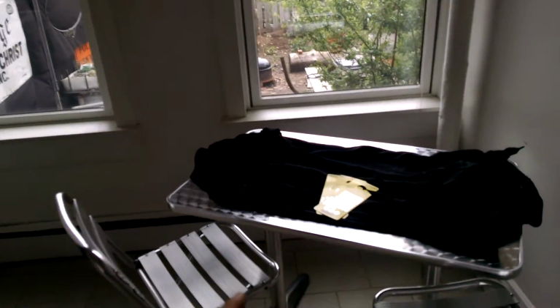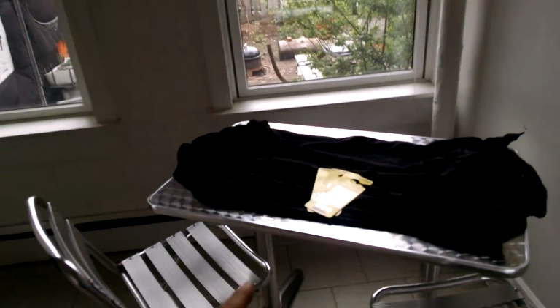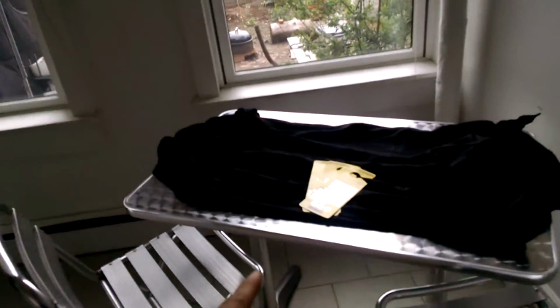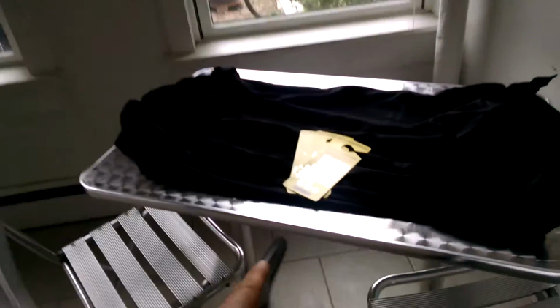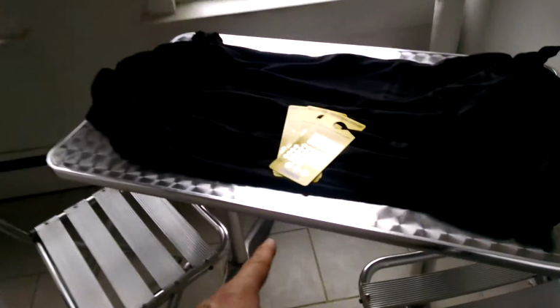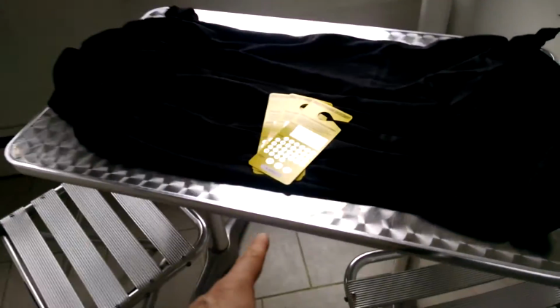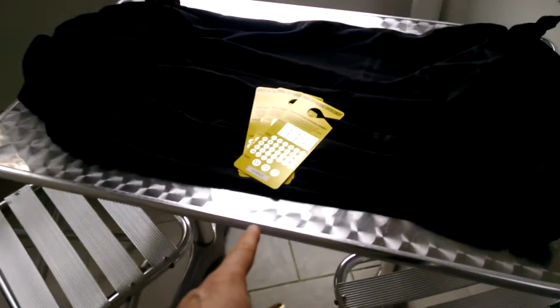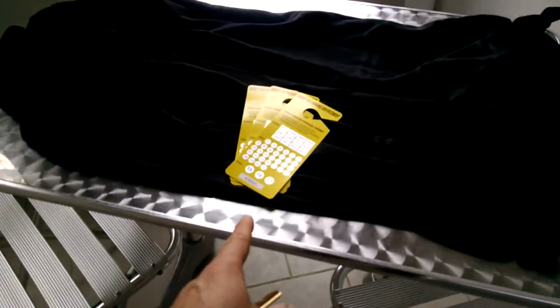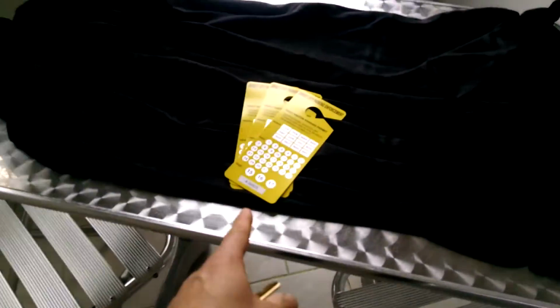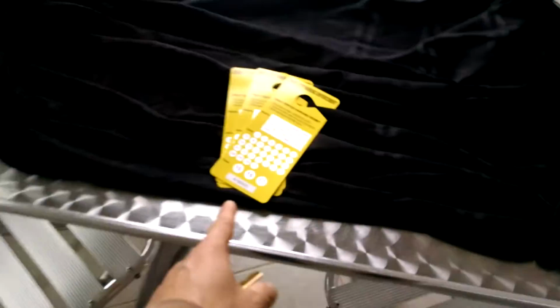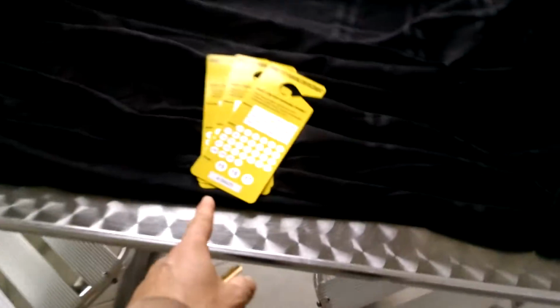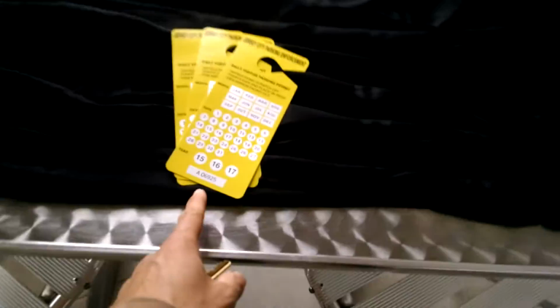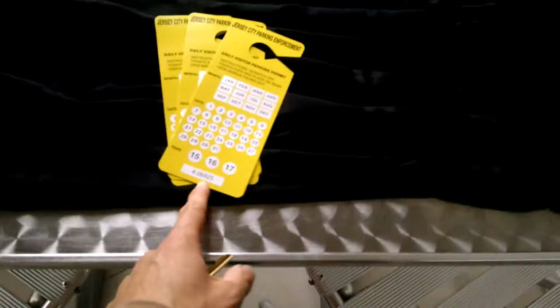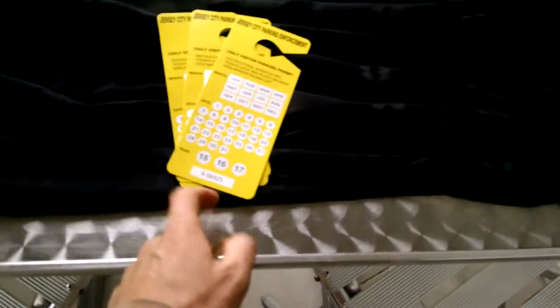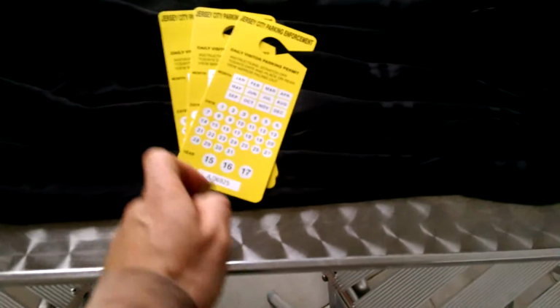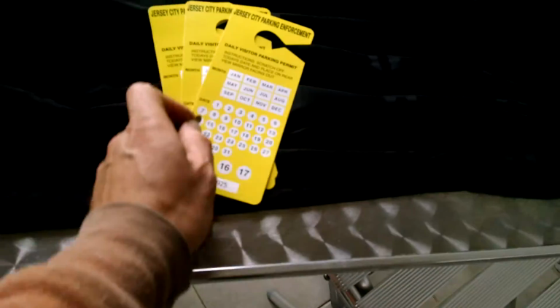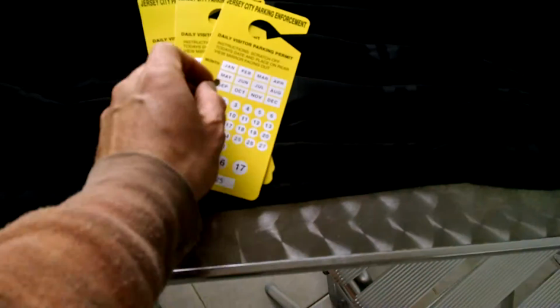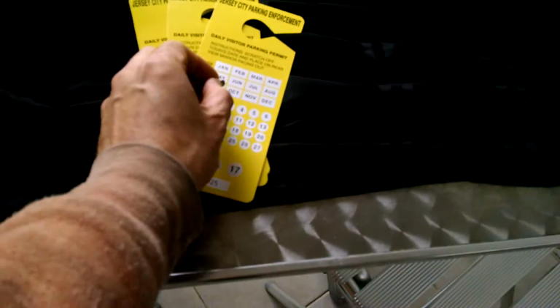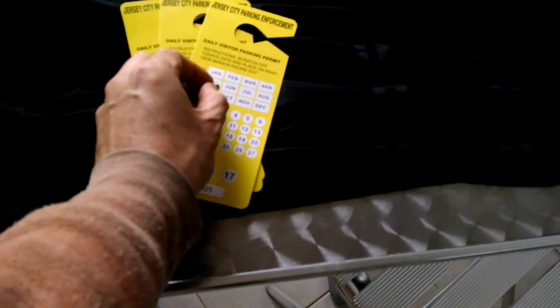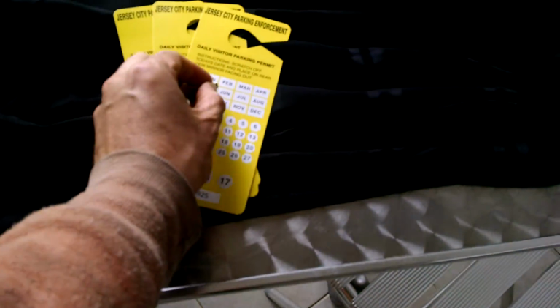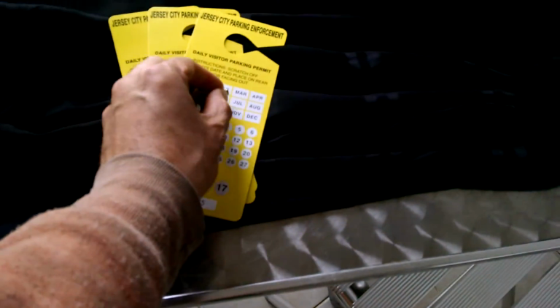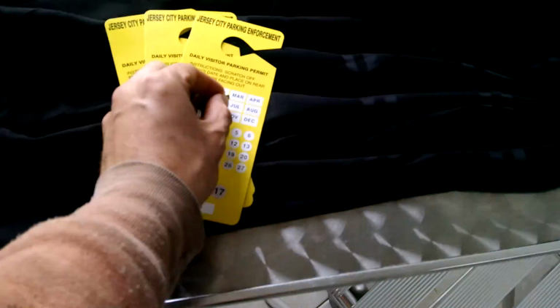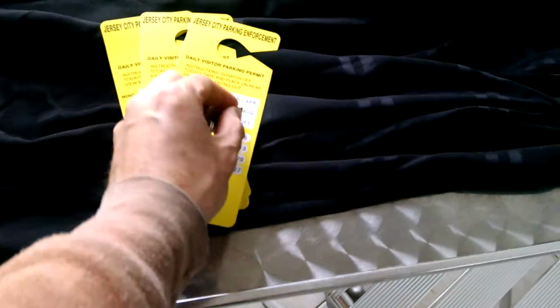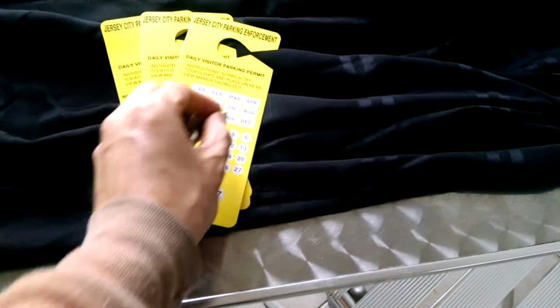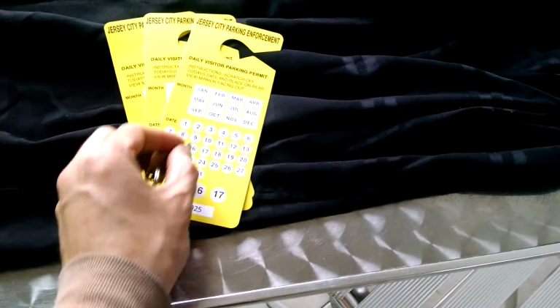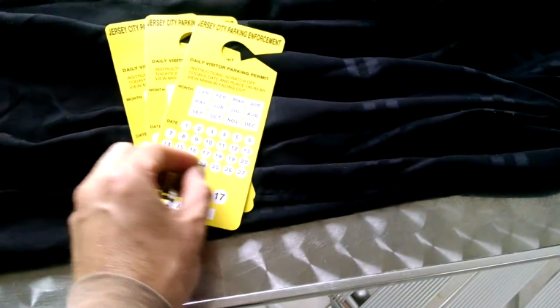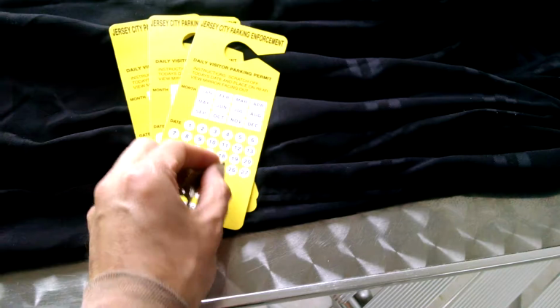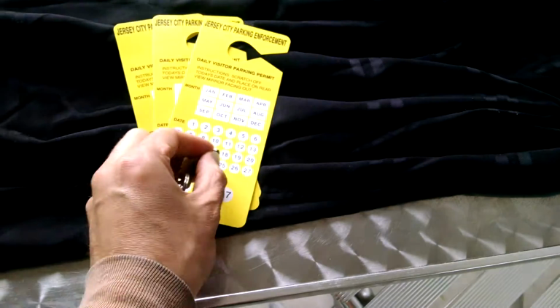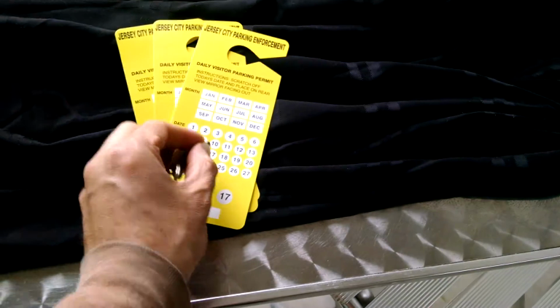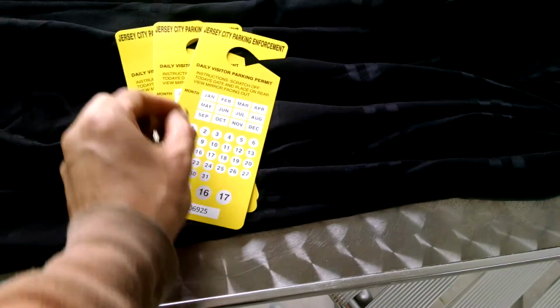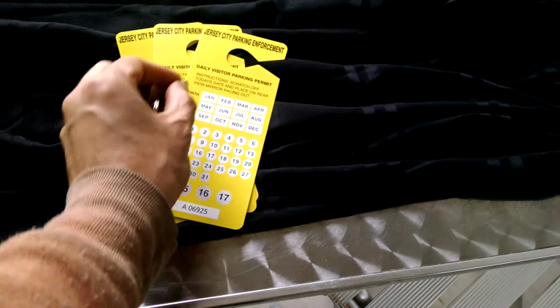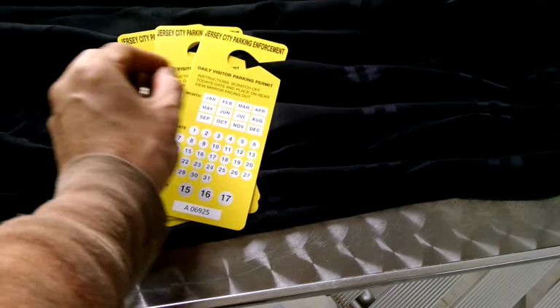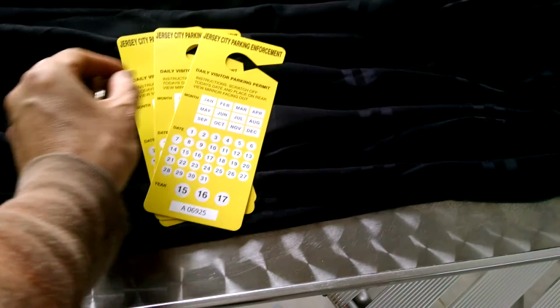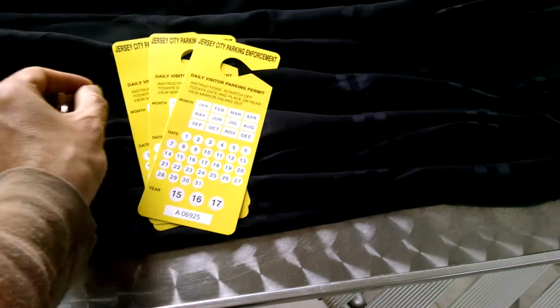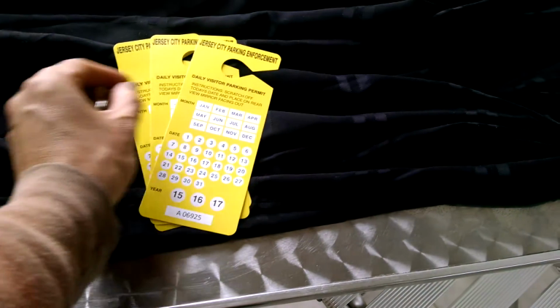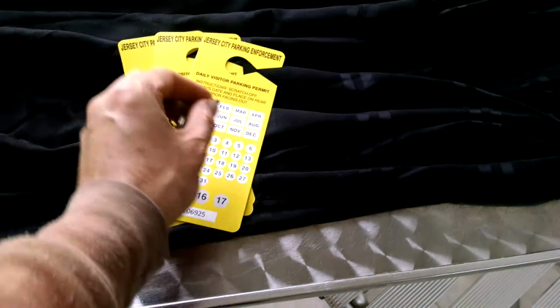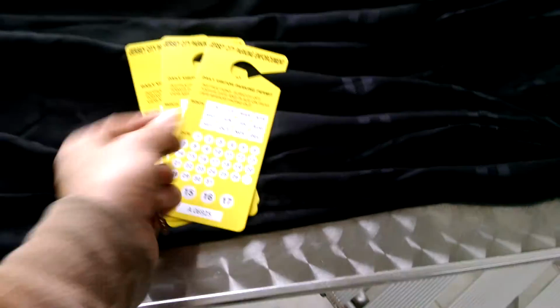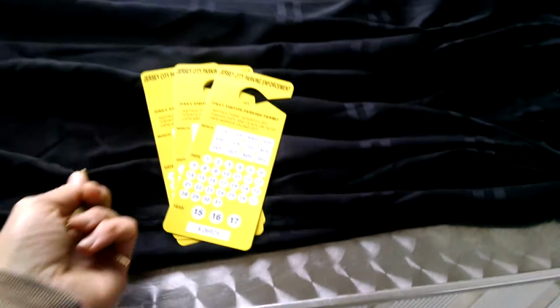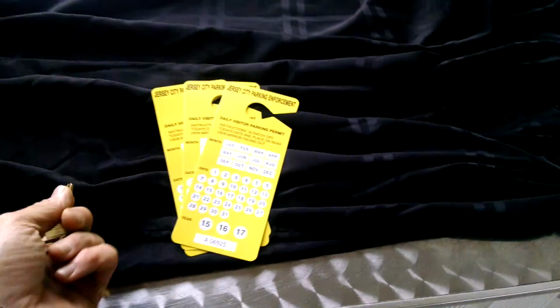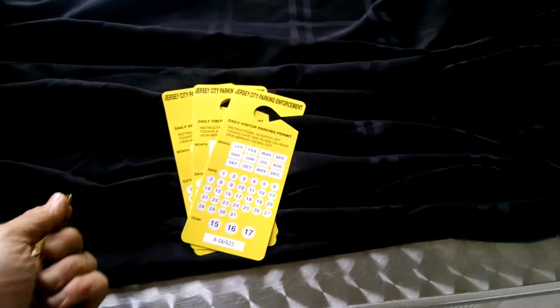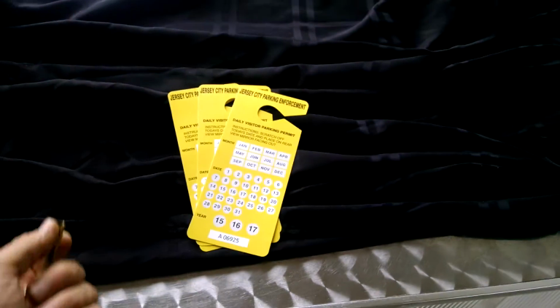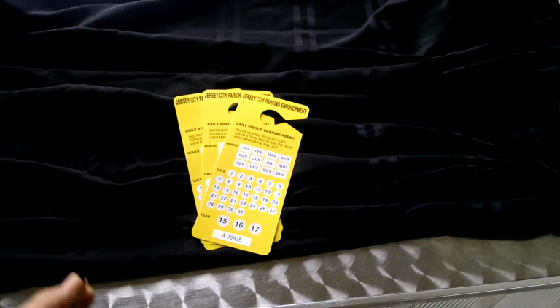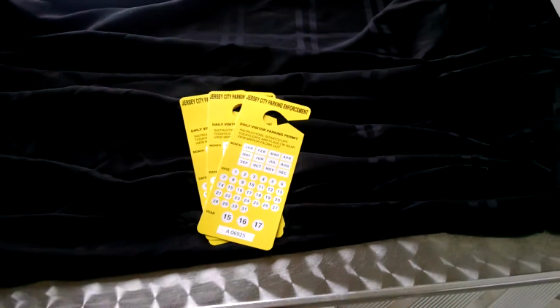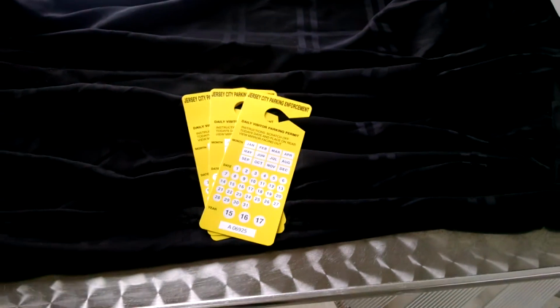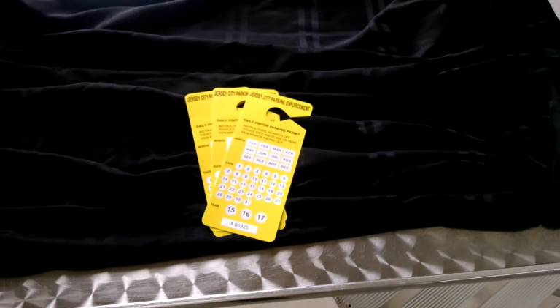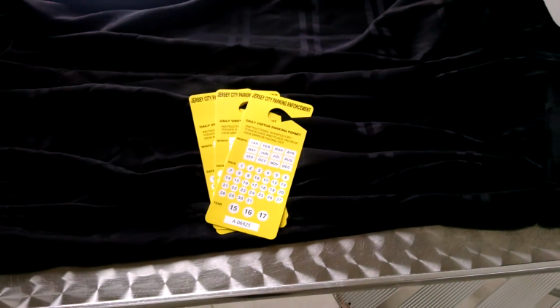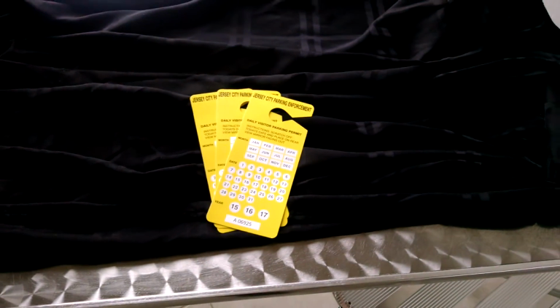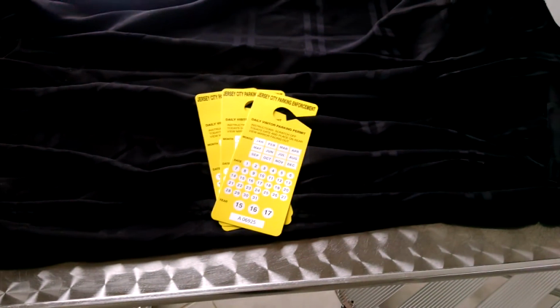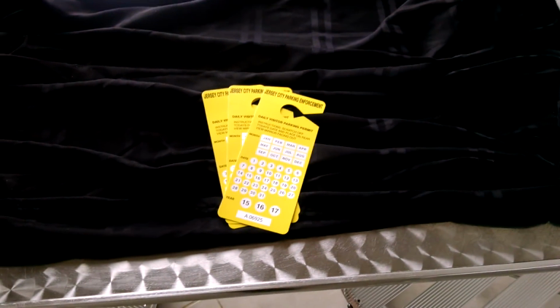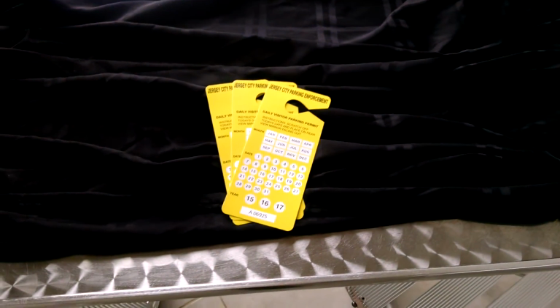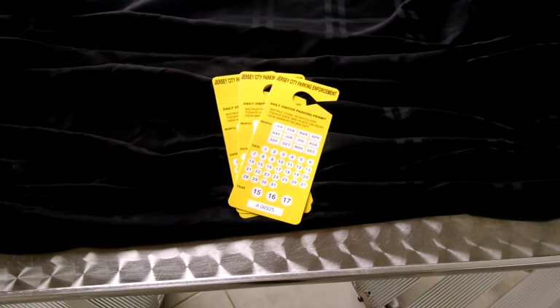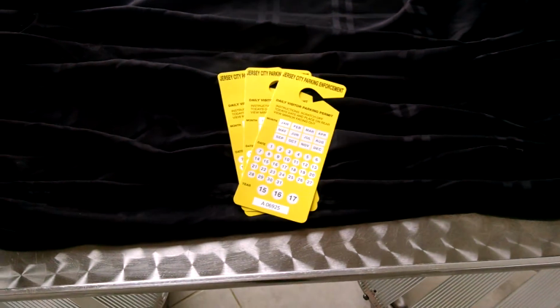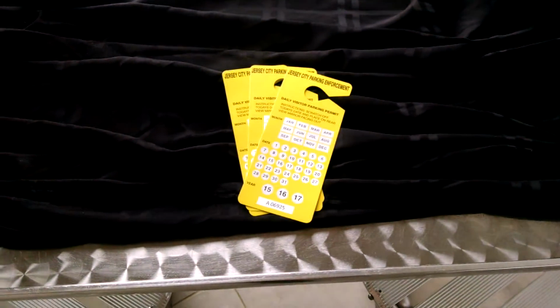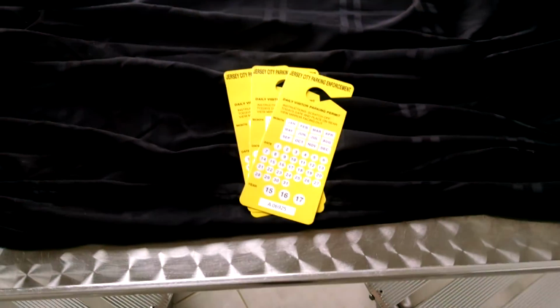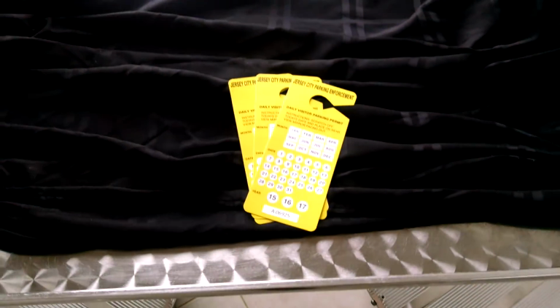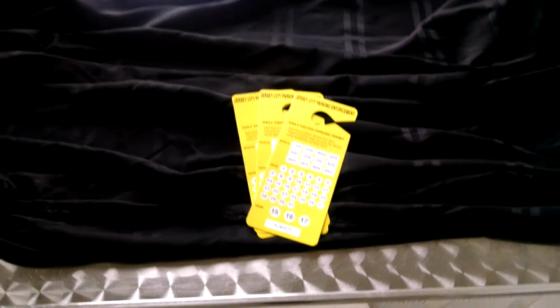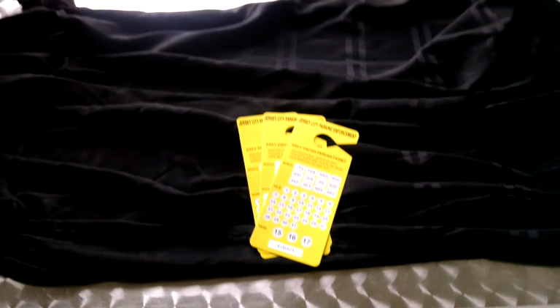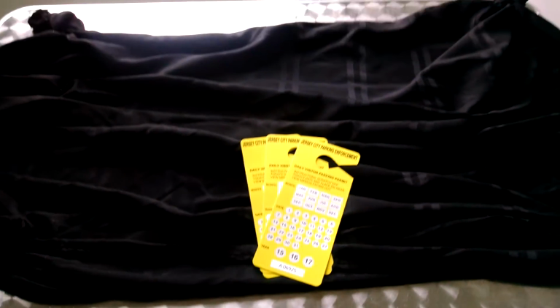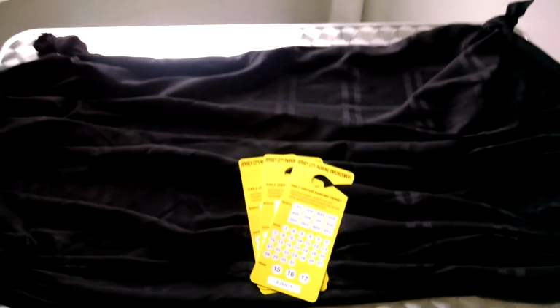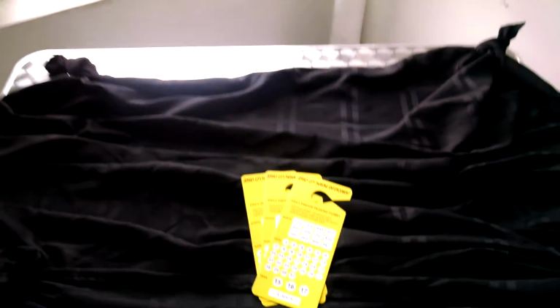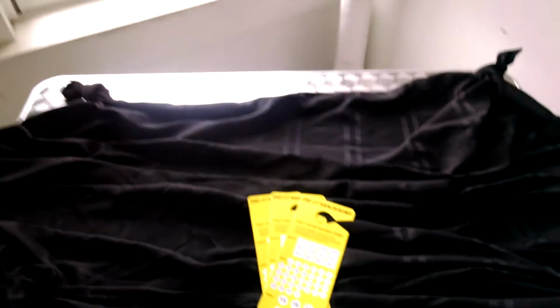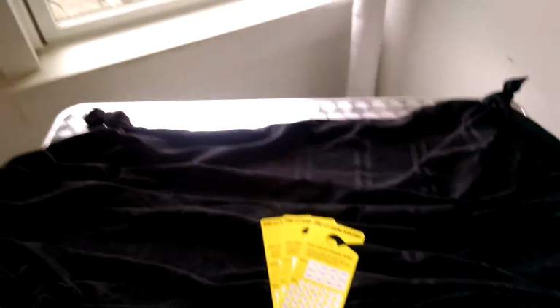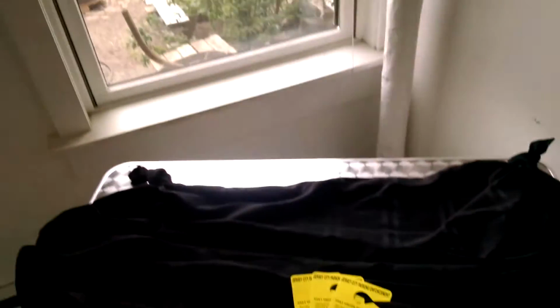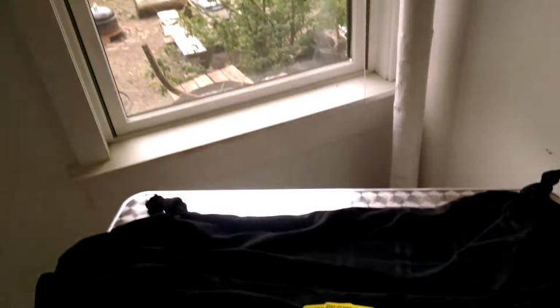Parking permits out front — scratch off the day. They're five bucks each. There's three — I got you three, if you need more I'll be a phone call away and I'll tell you how to get there.